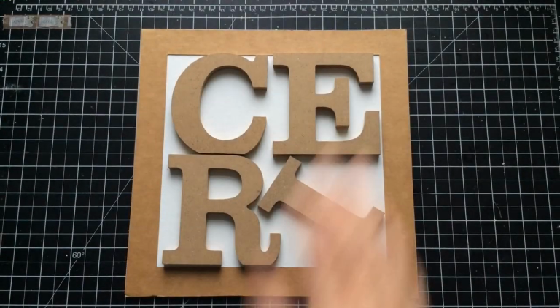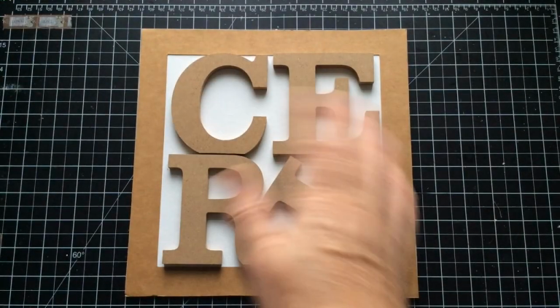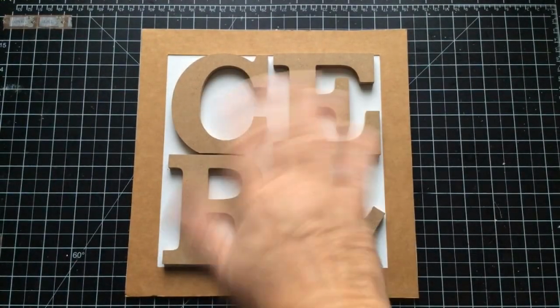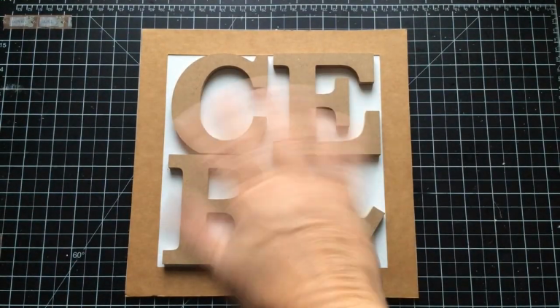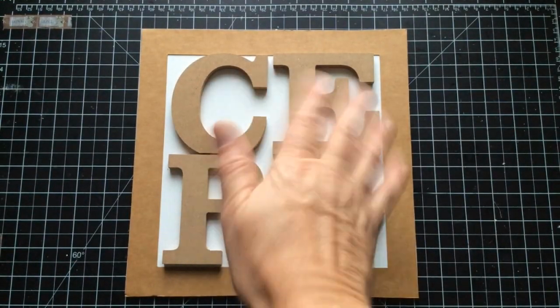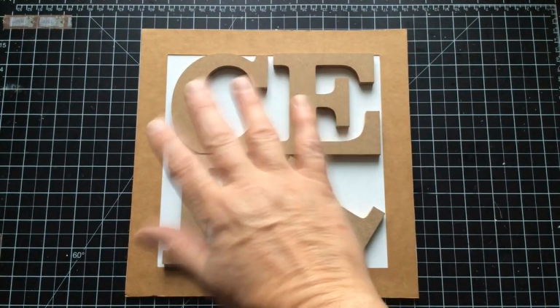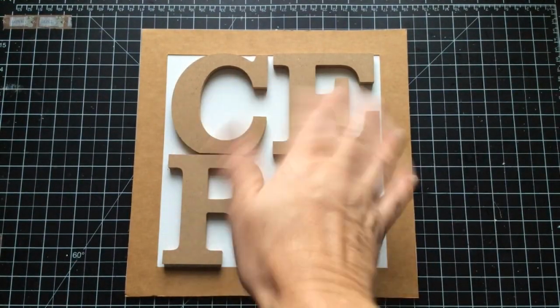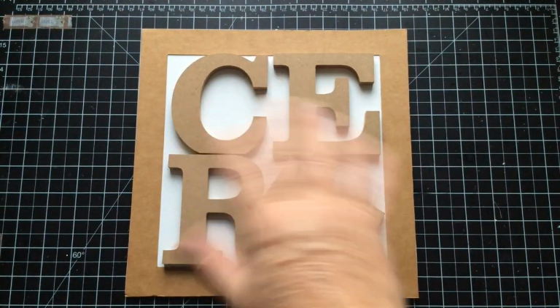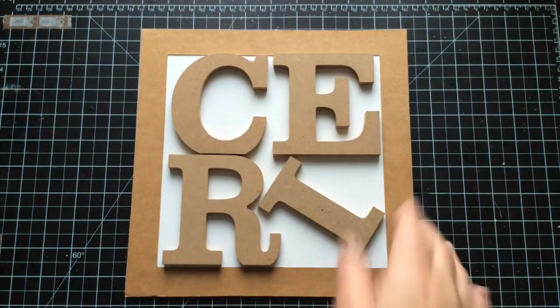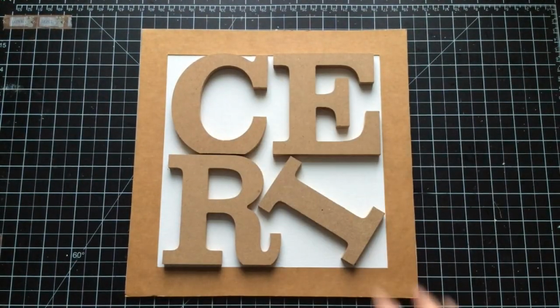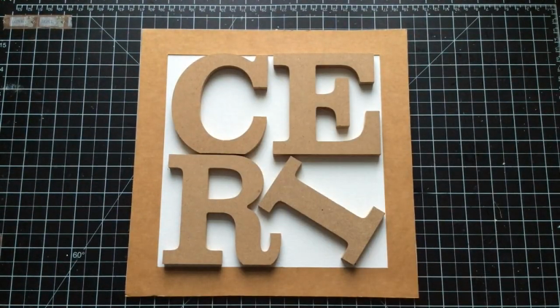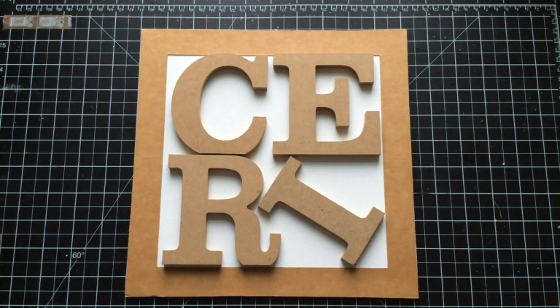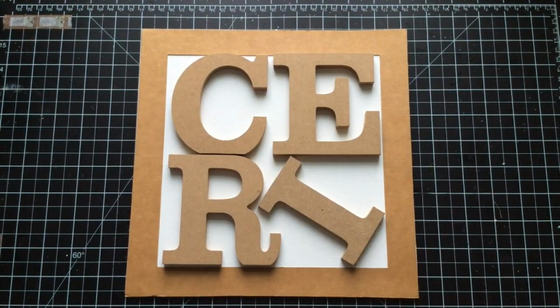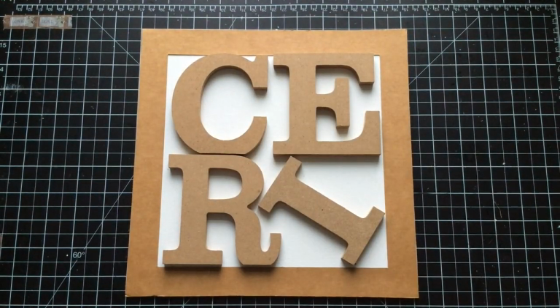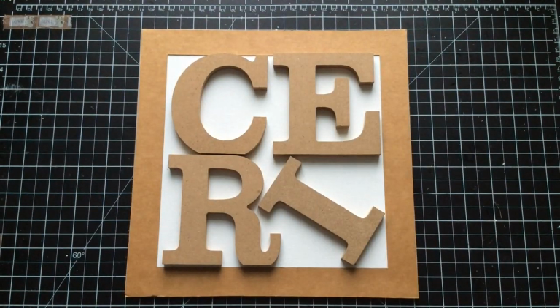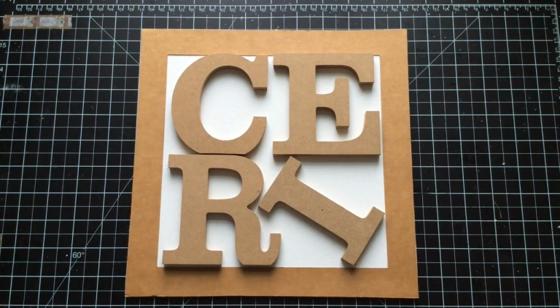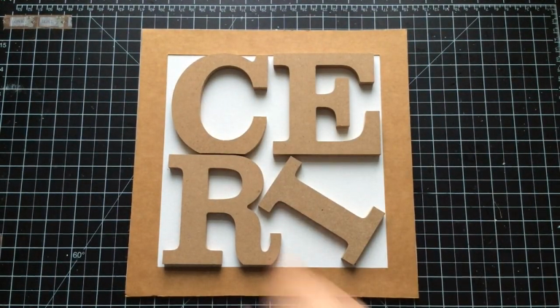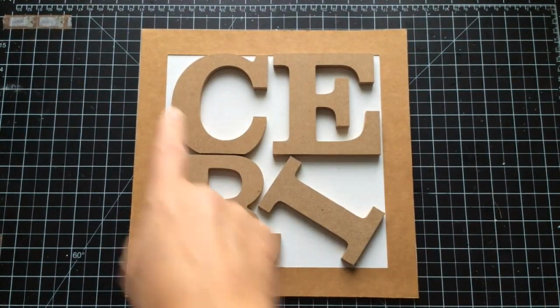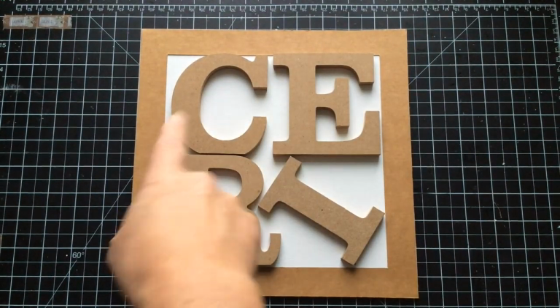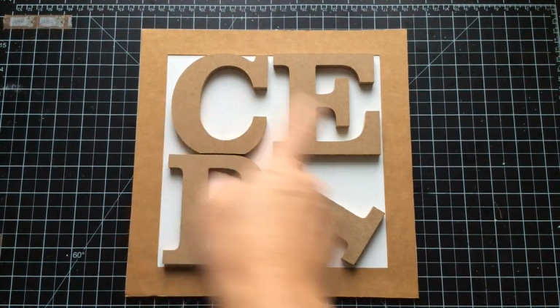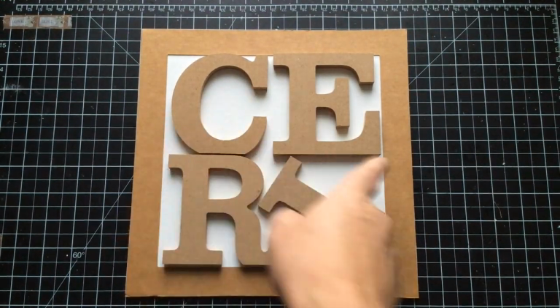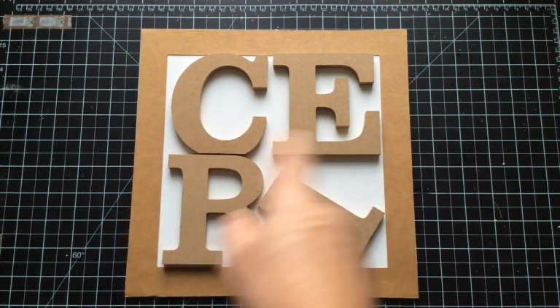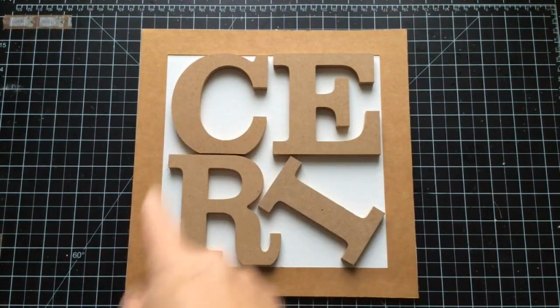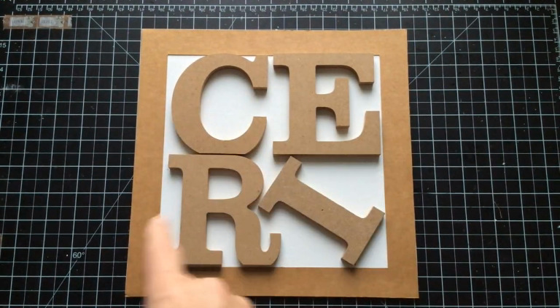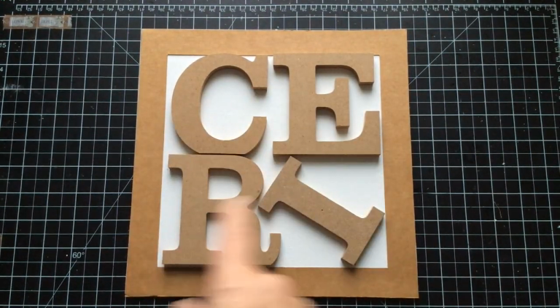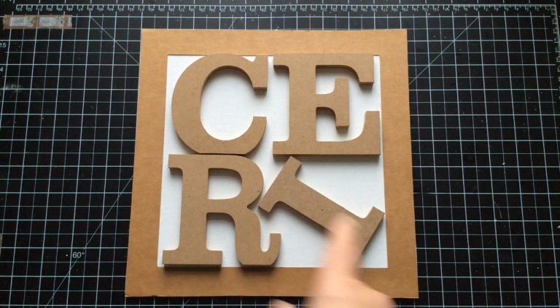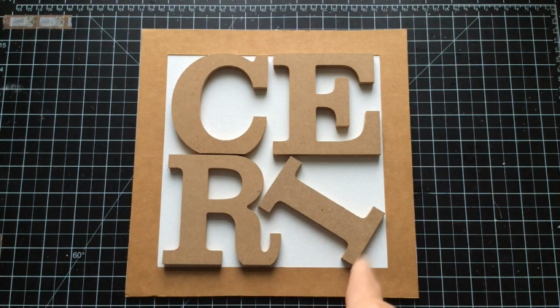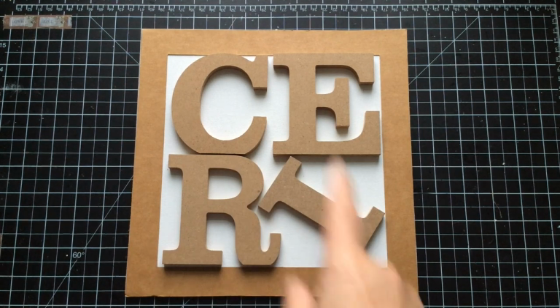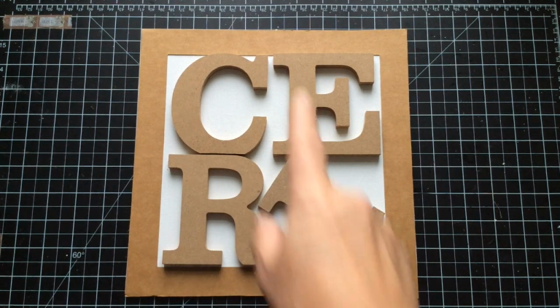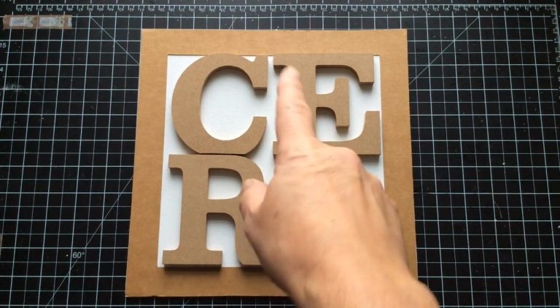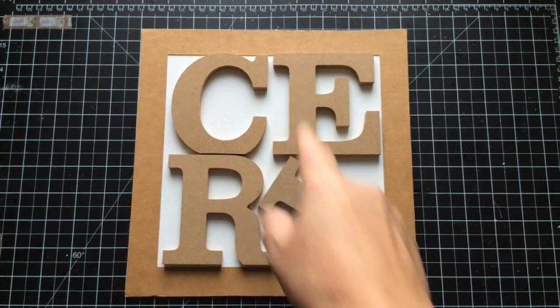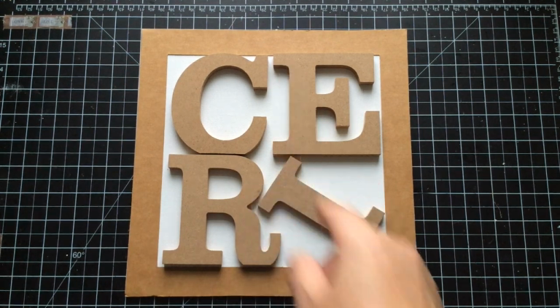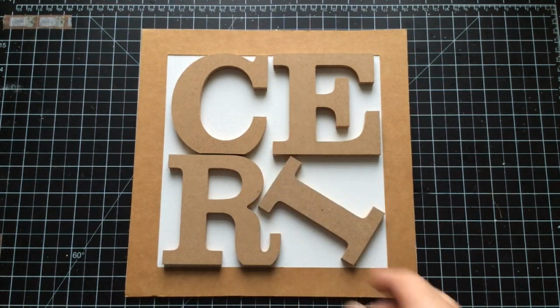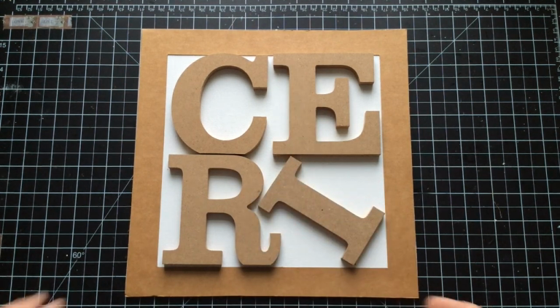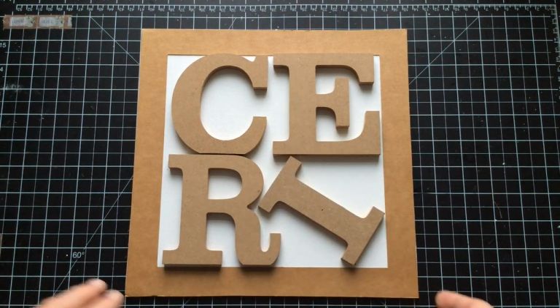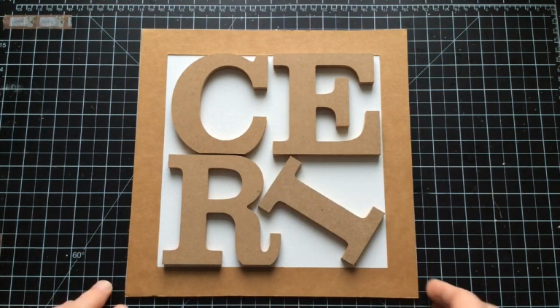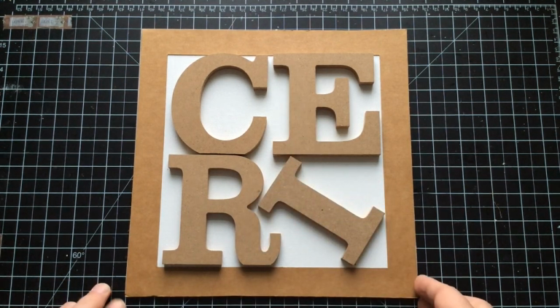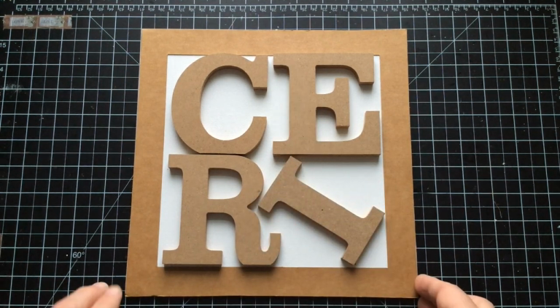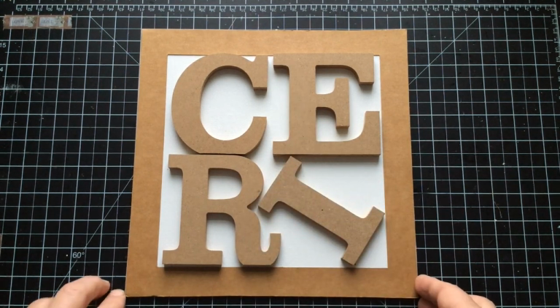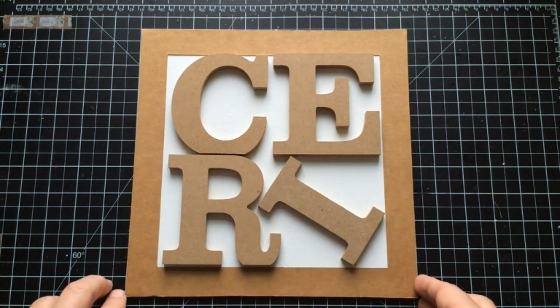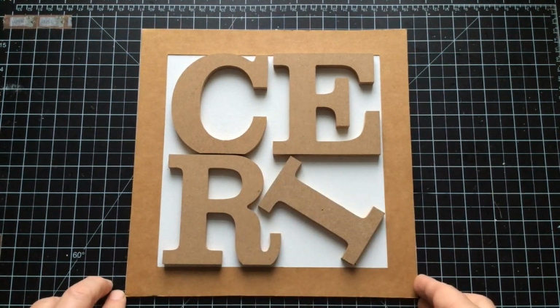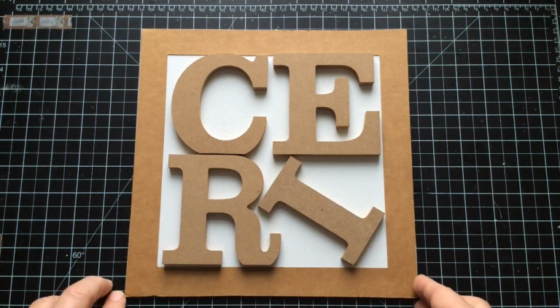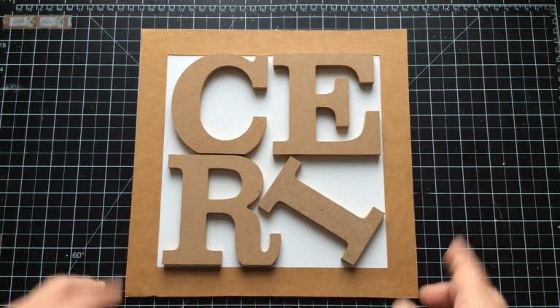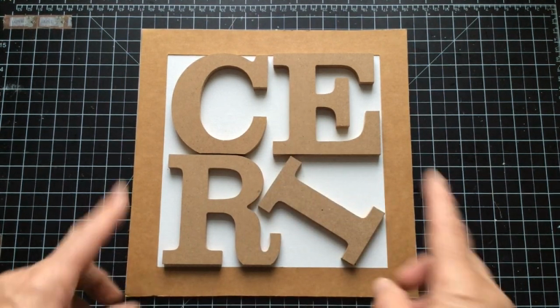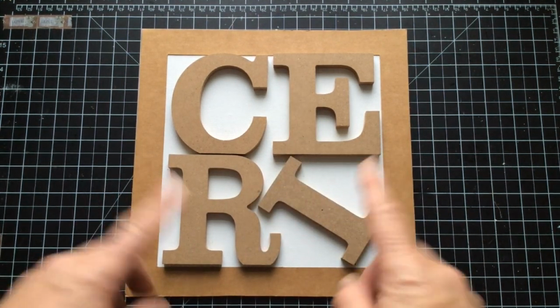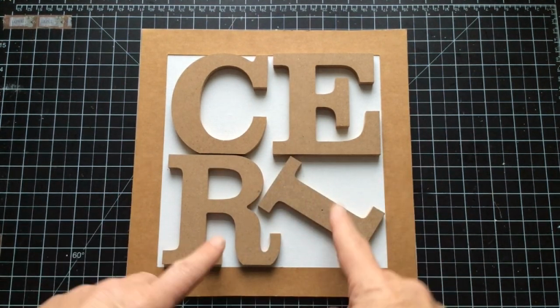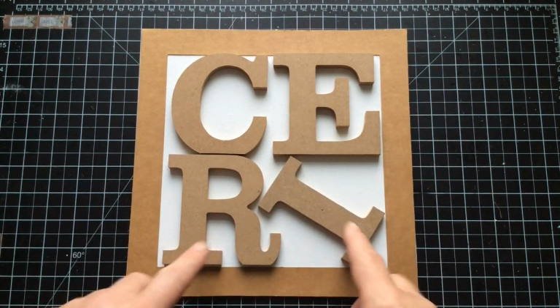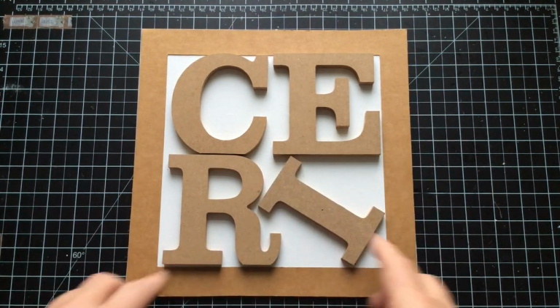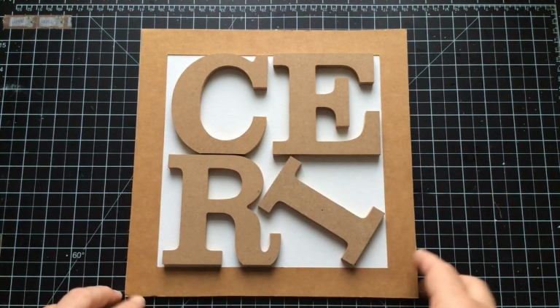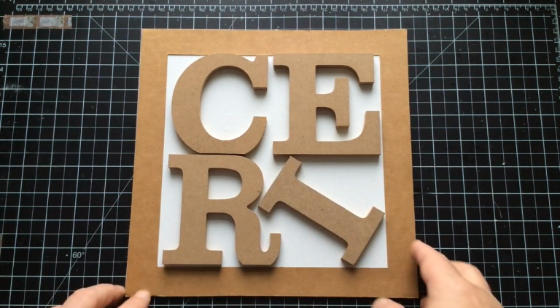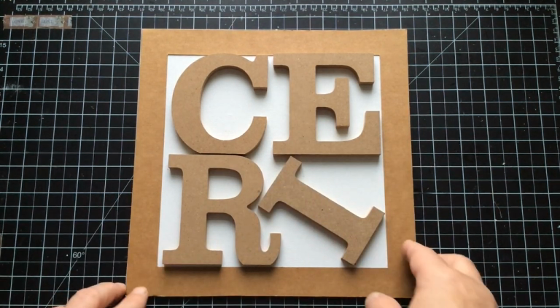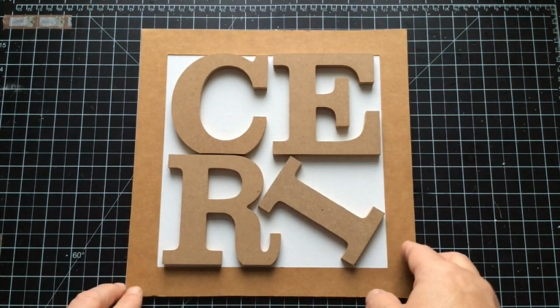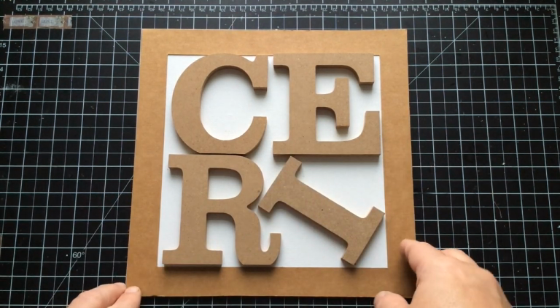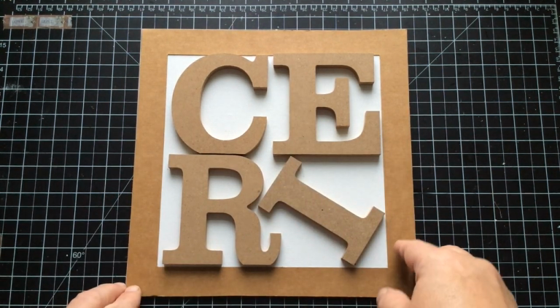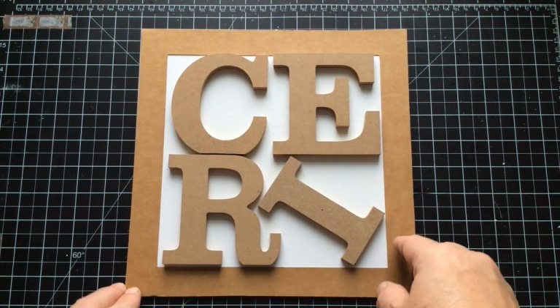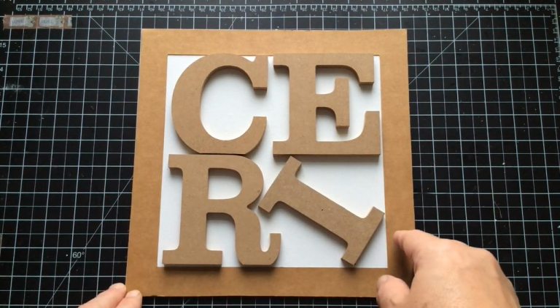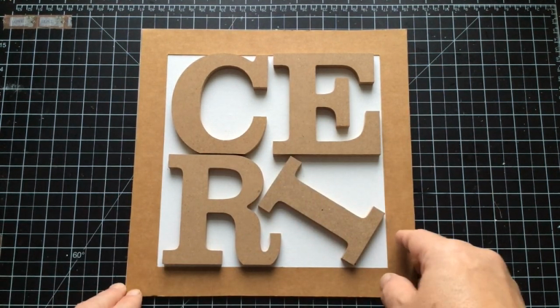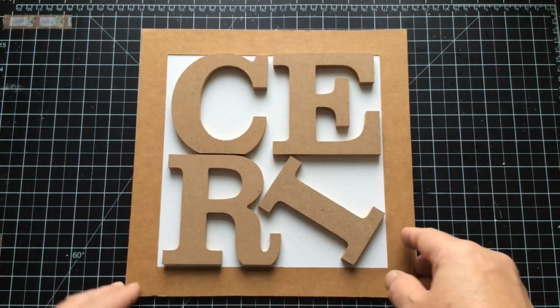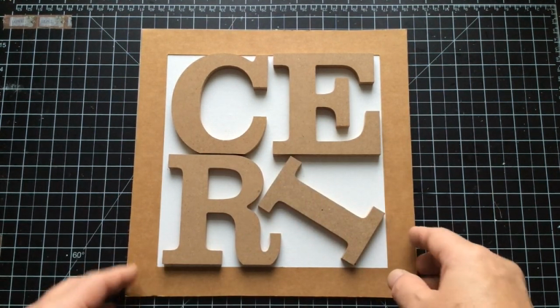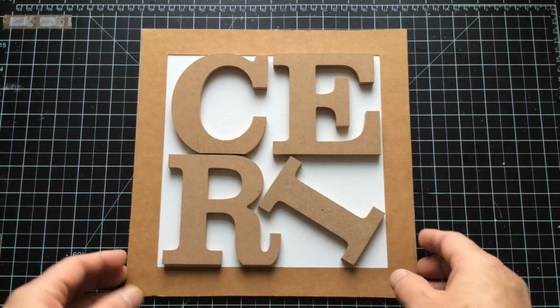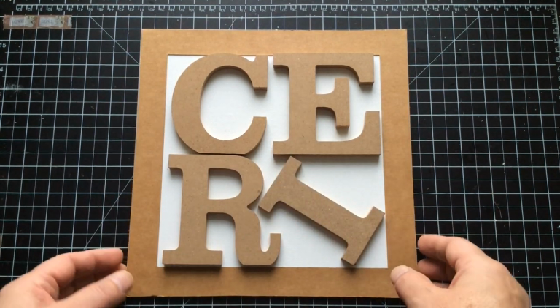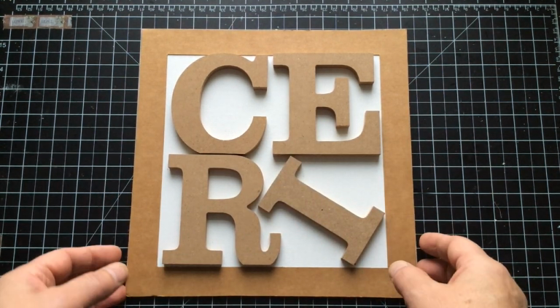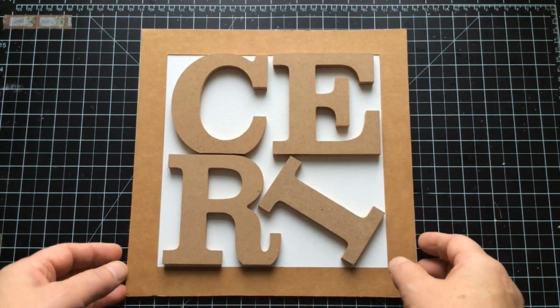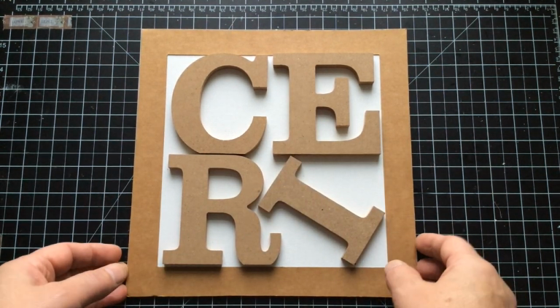Hello everyone, Kerry the Crafter here - that's C-E-R-I - the Crafter. Good morning, and it is morning - it's early state in the morning.